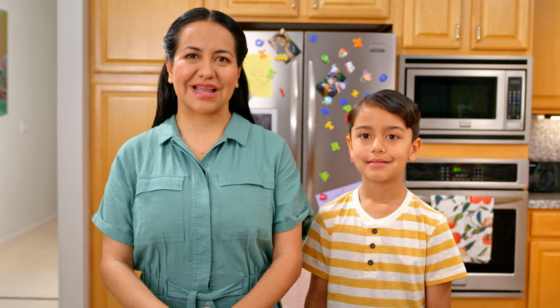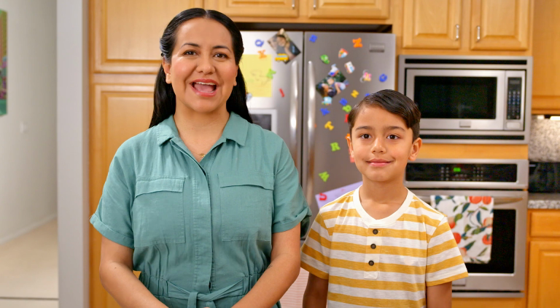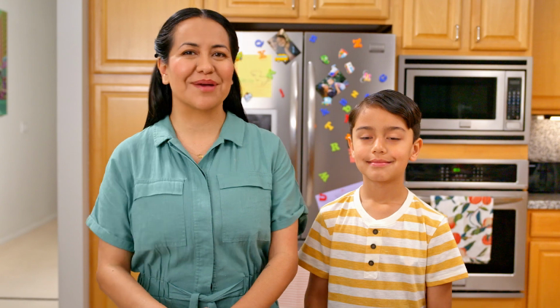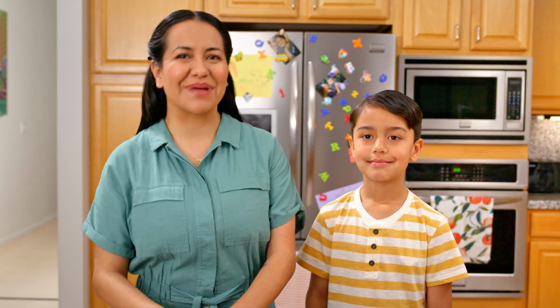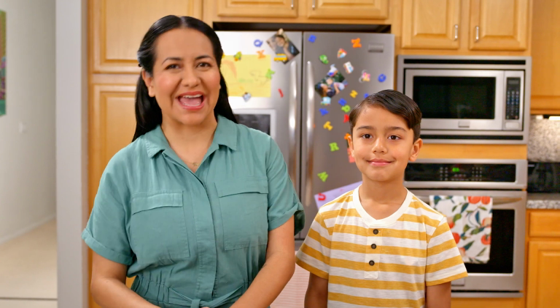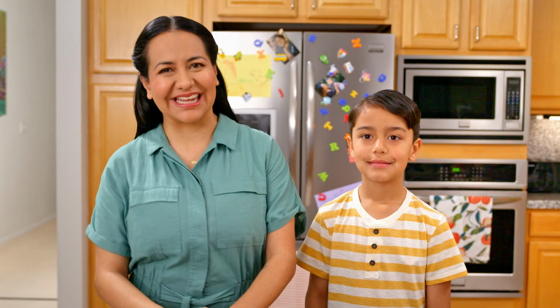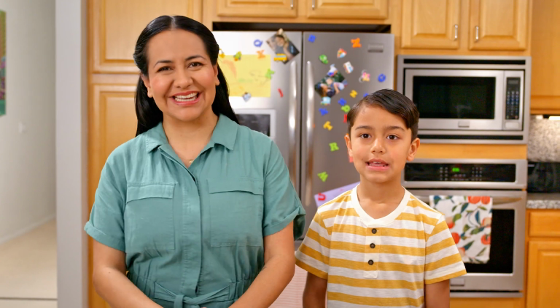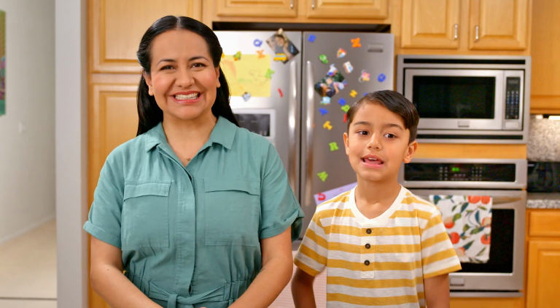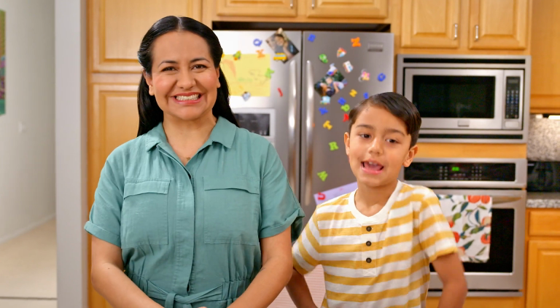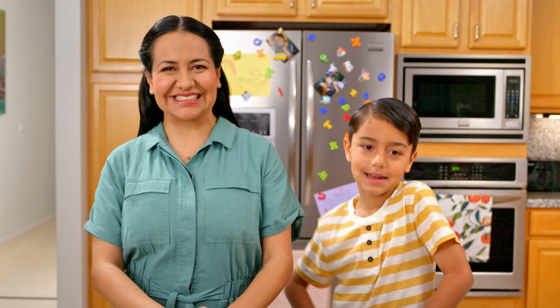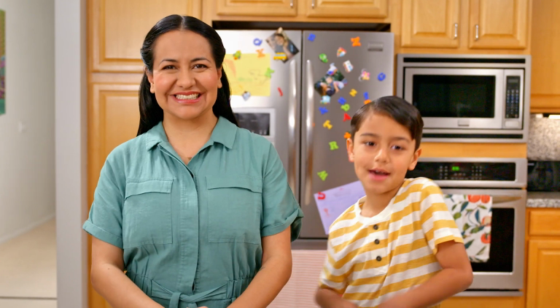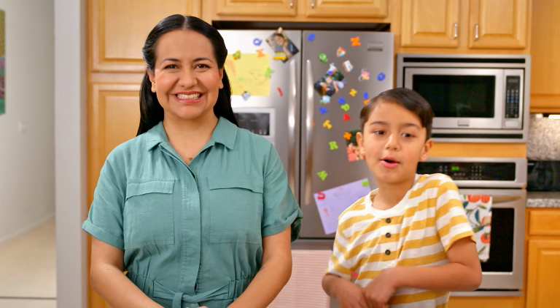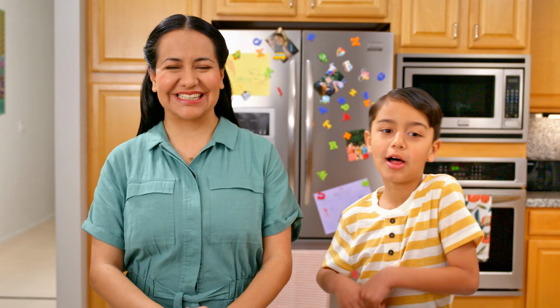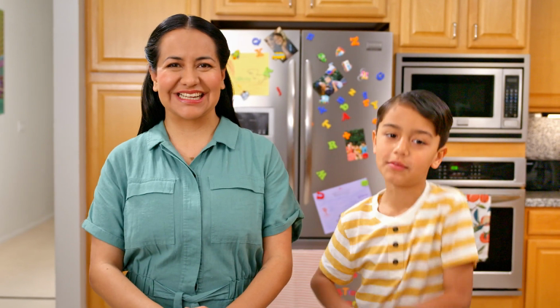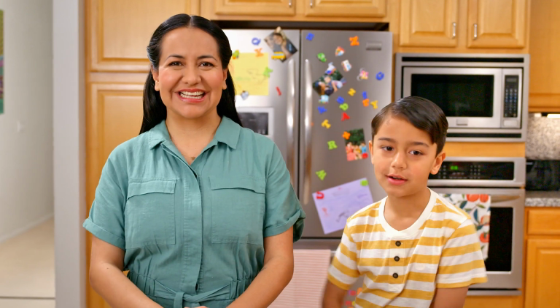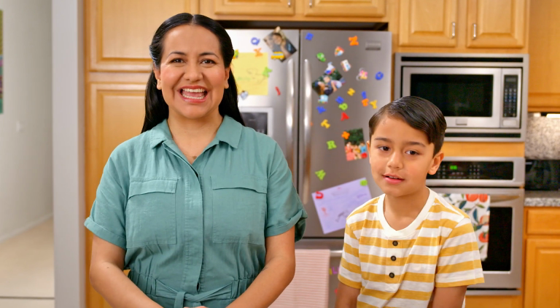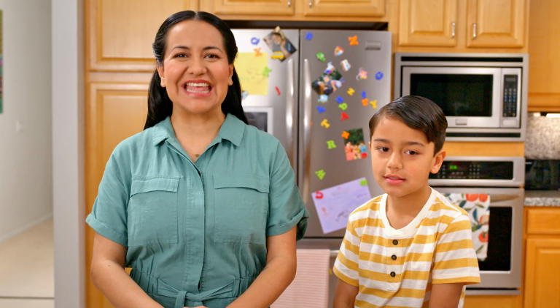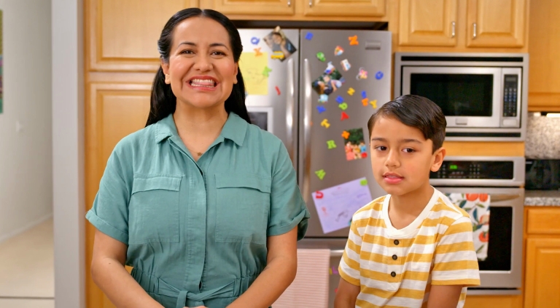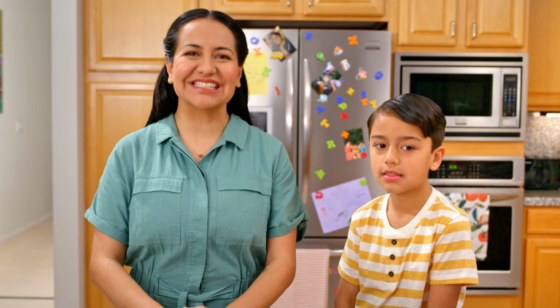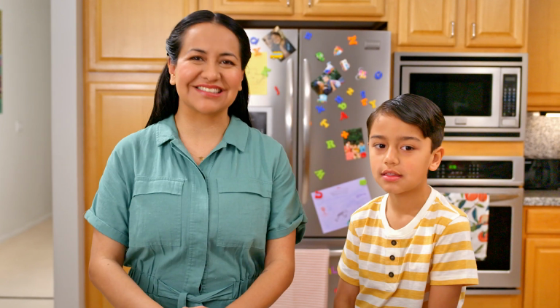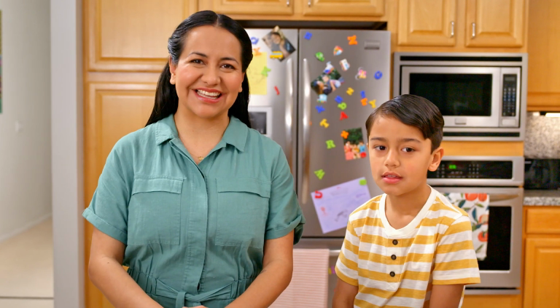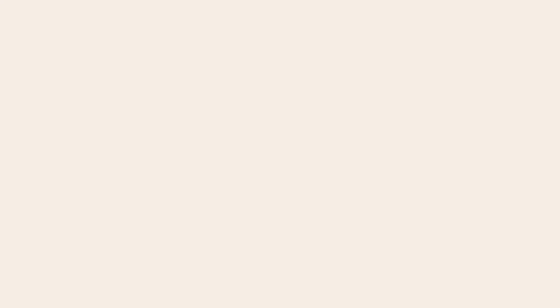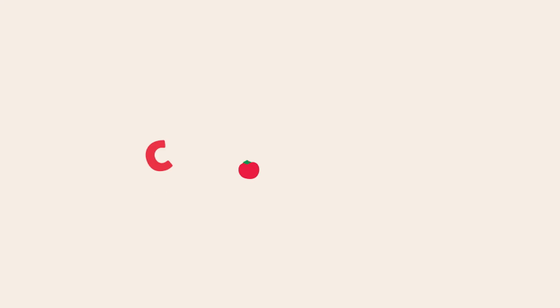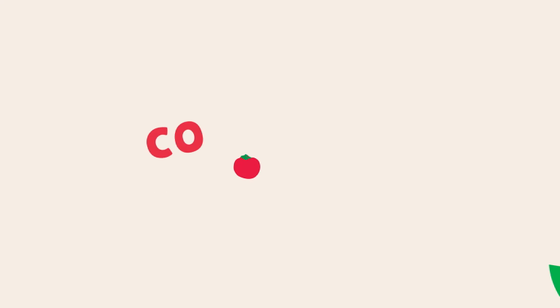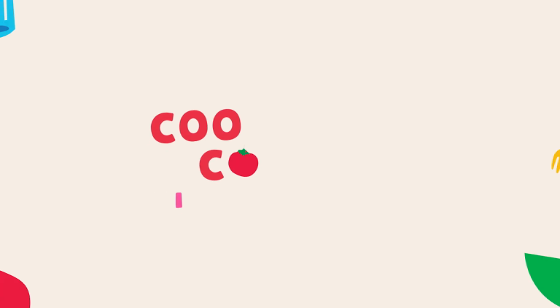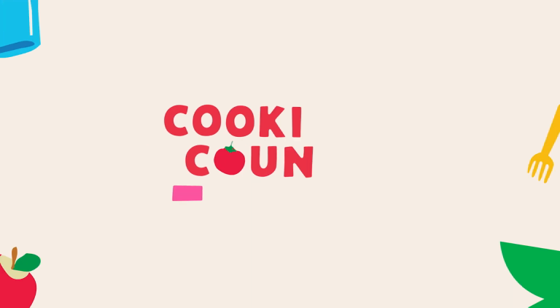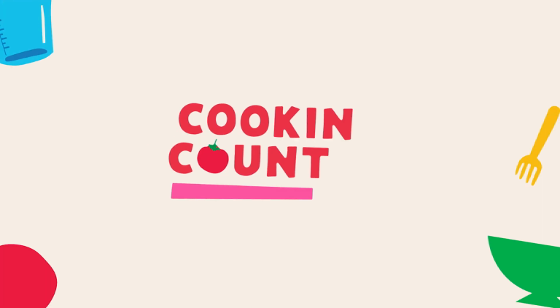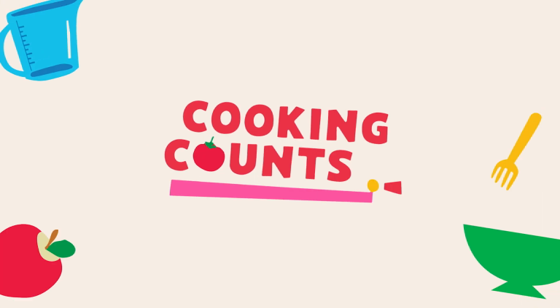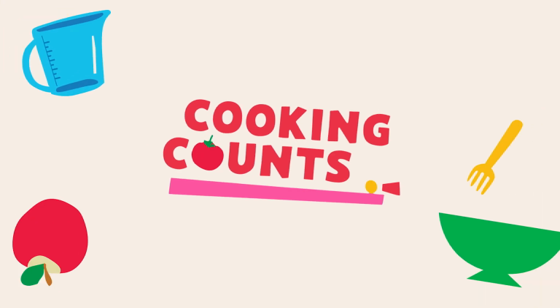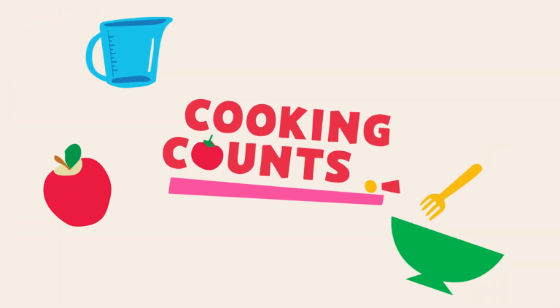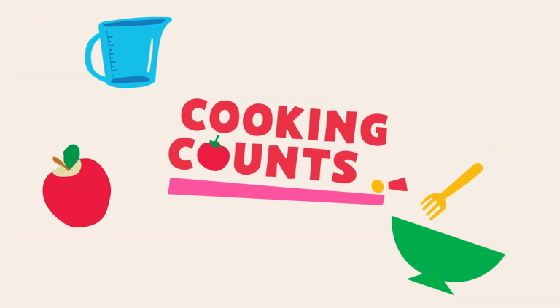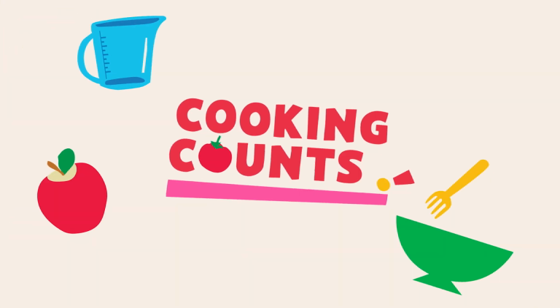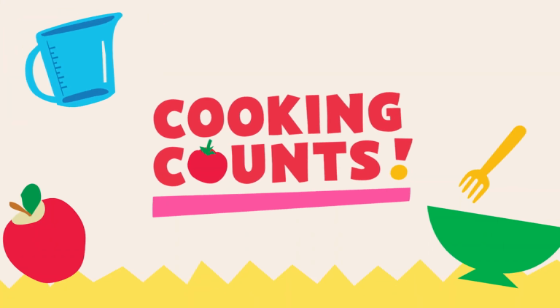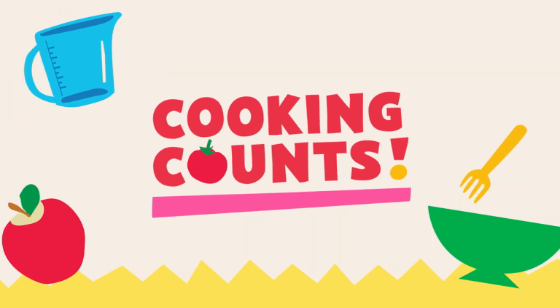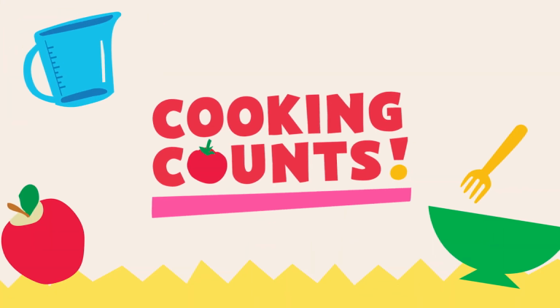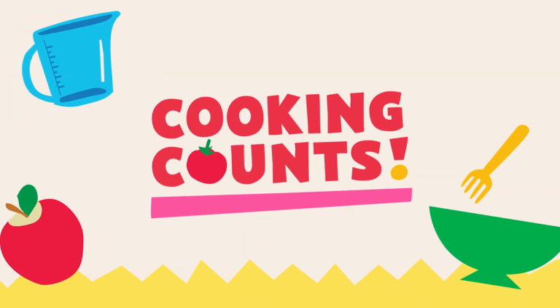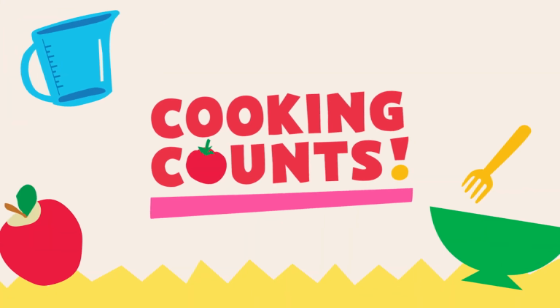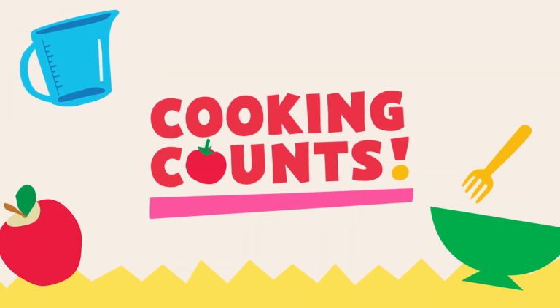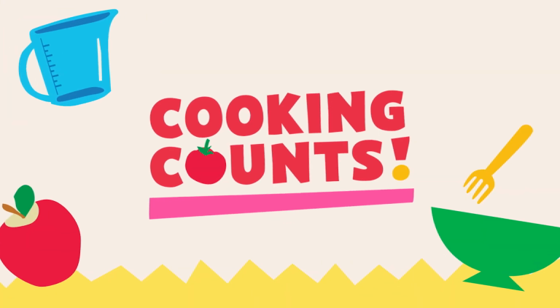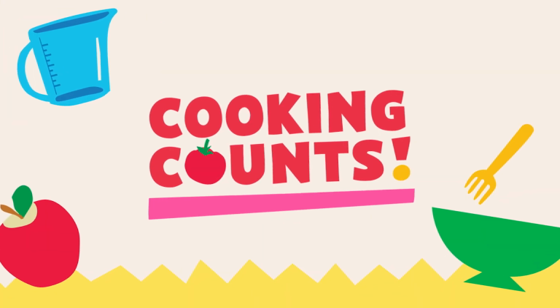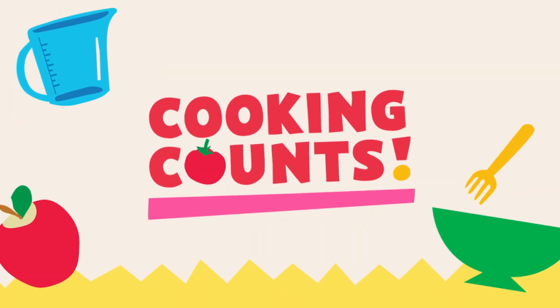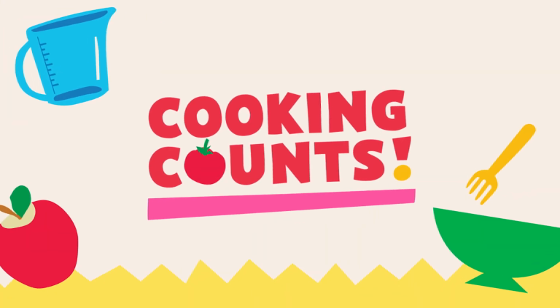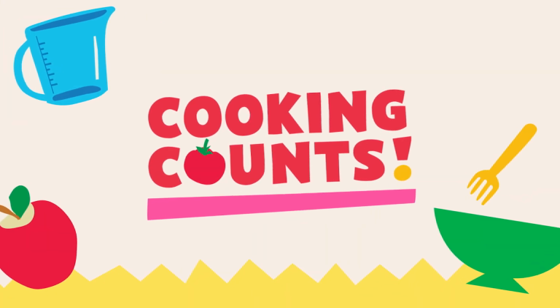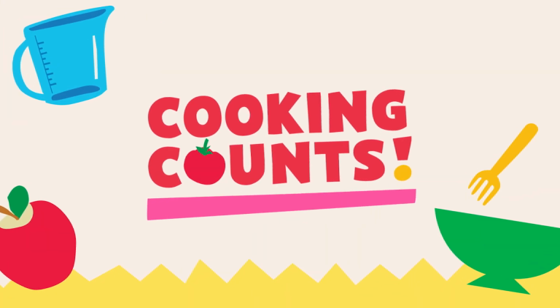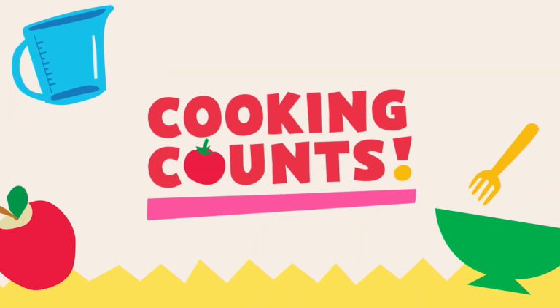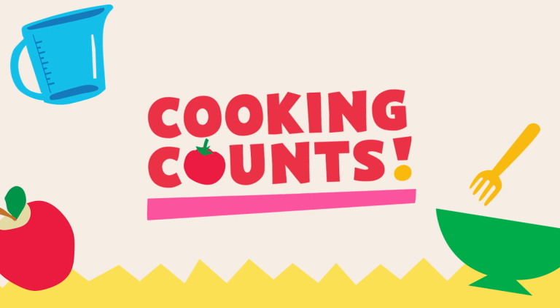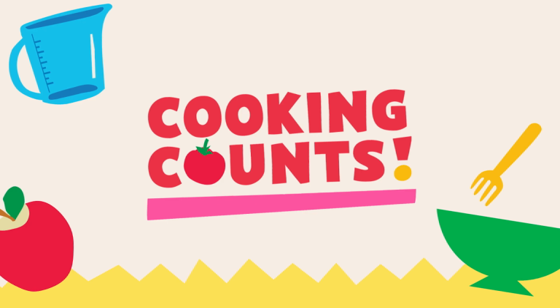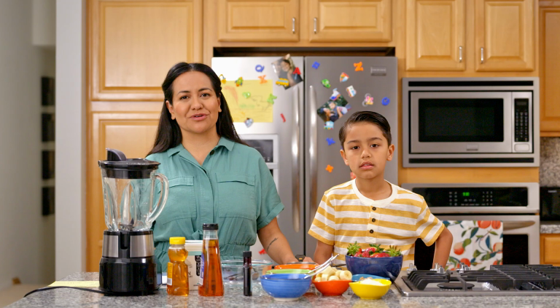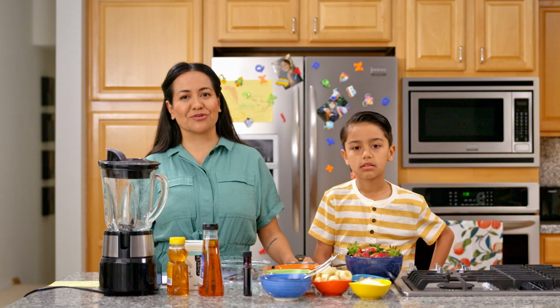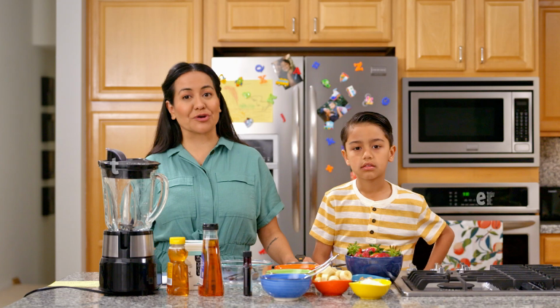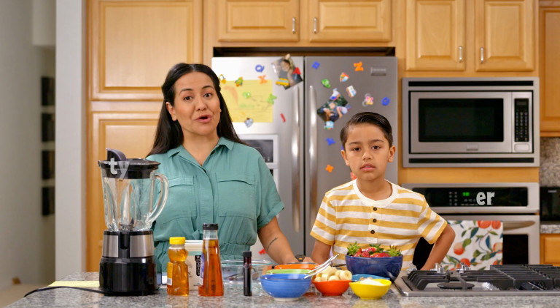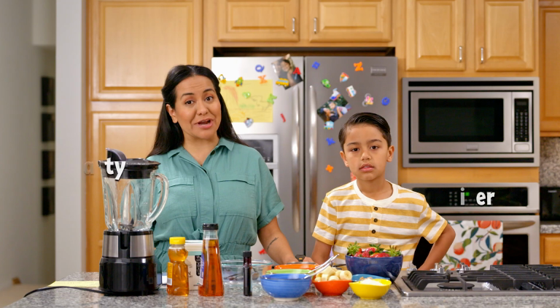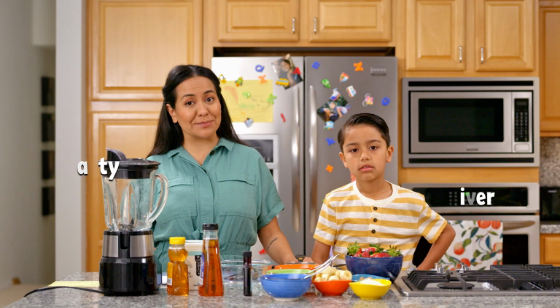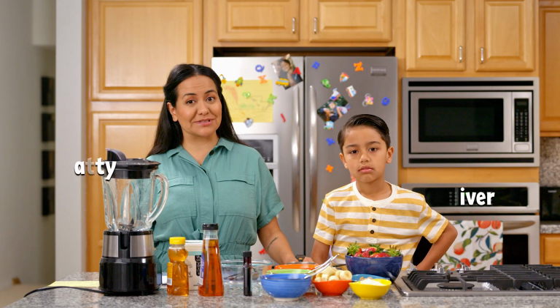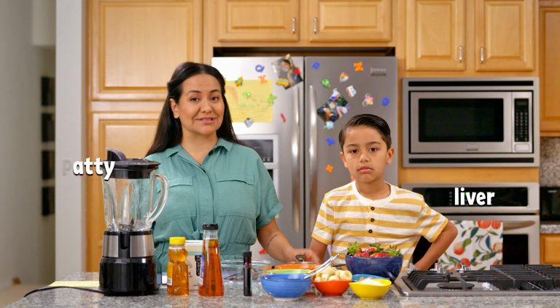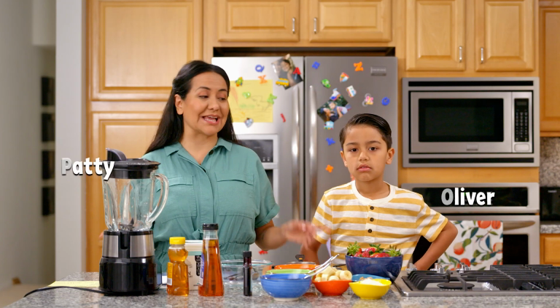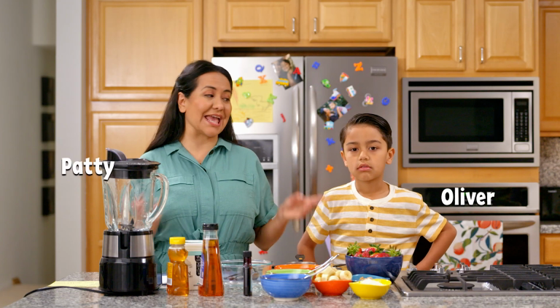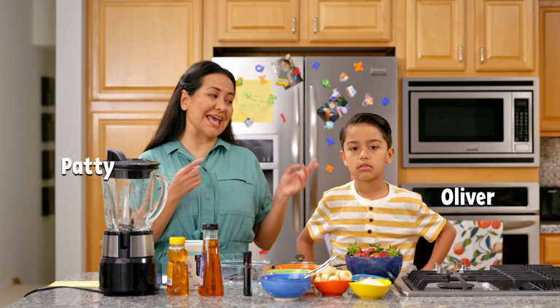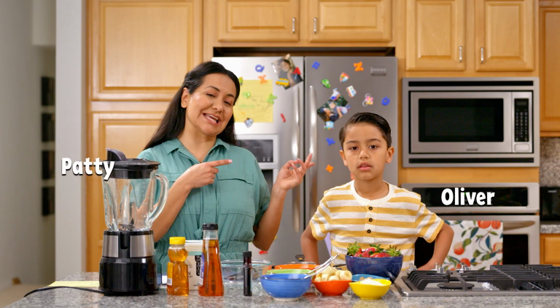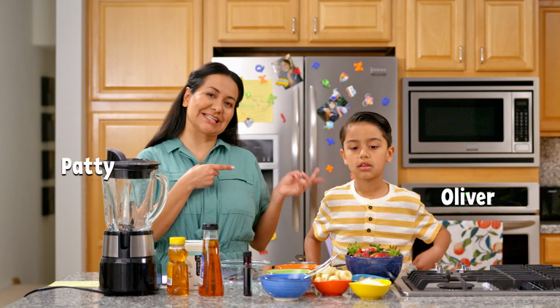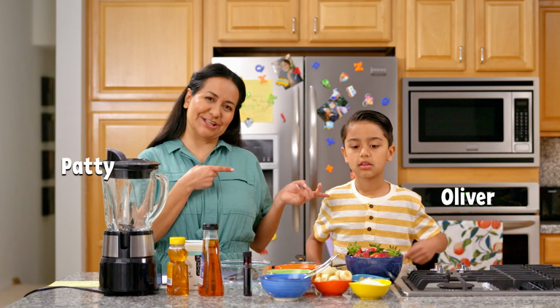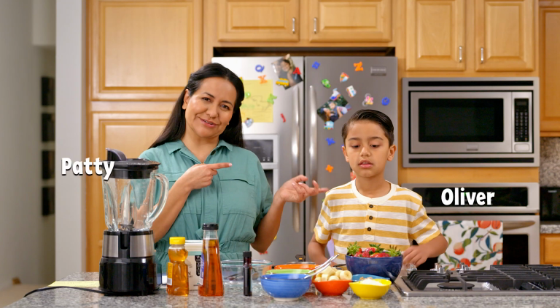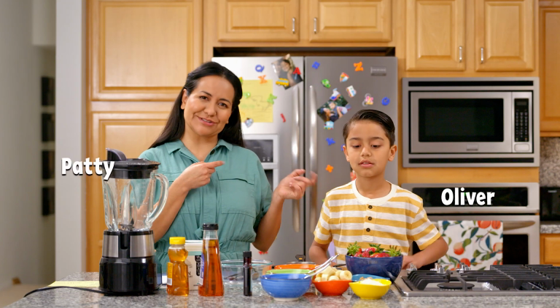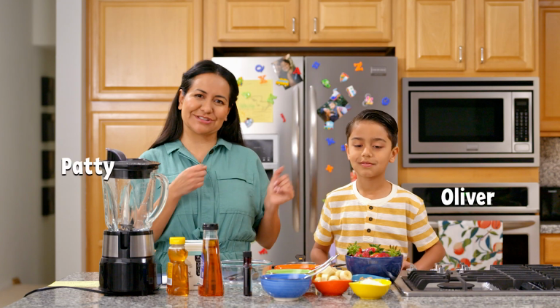Hi, I'm Patti. And I'm Oliver. And this is Cooking Counts! A mathy cooking show for grown-ups and littles.